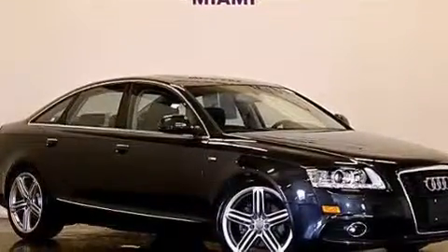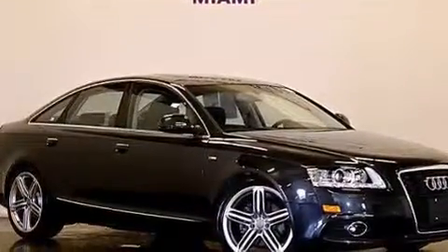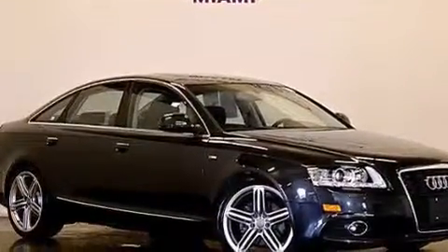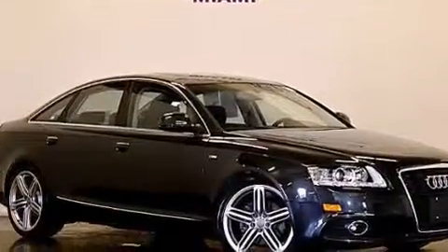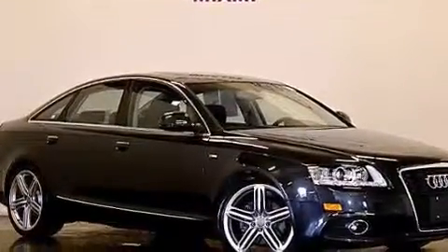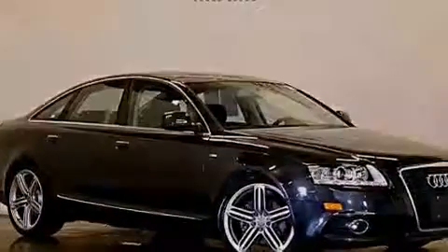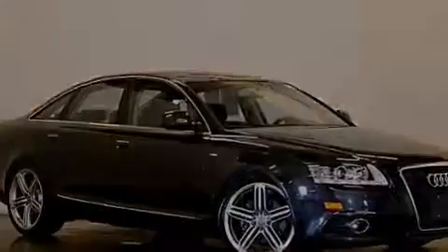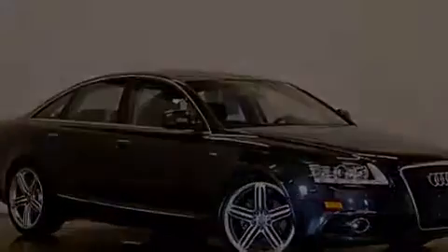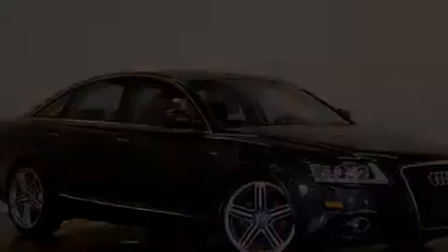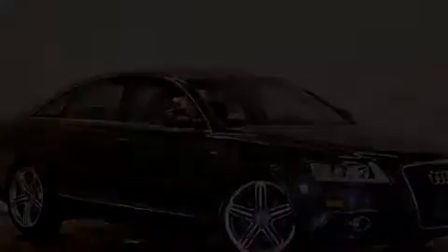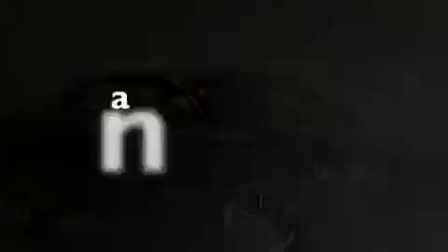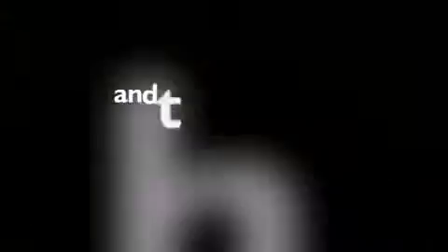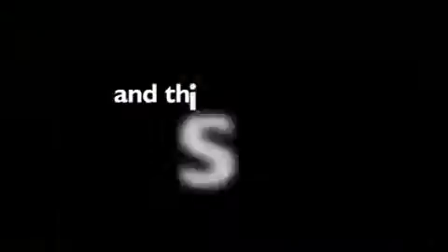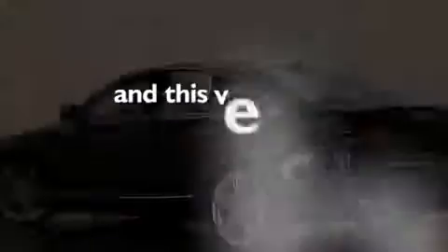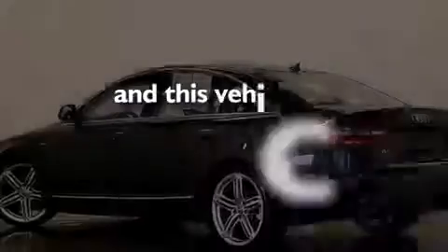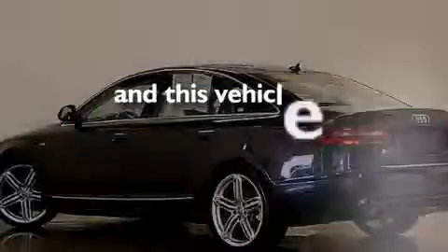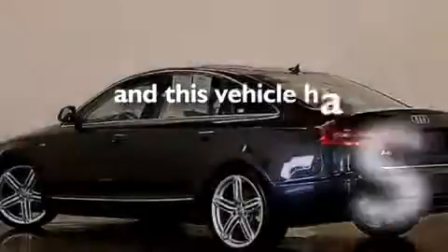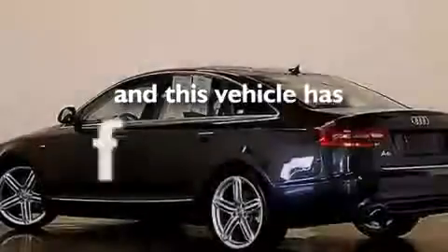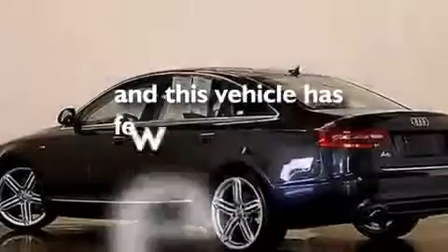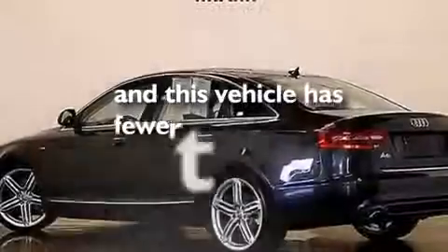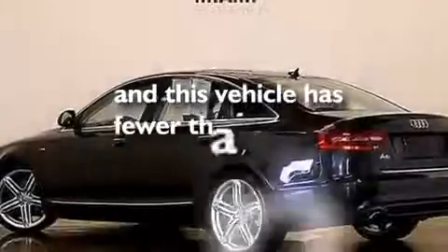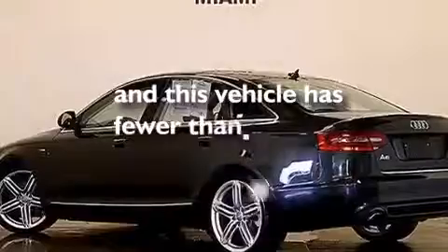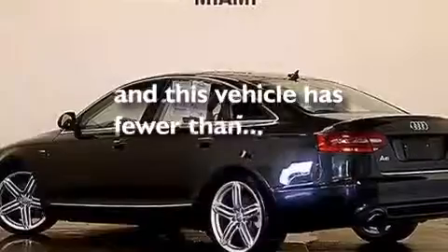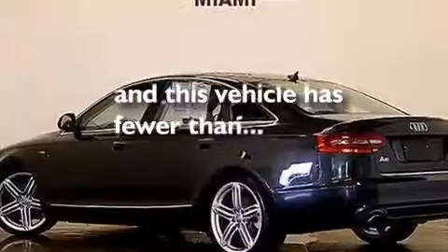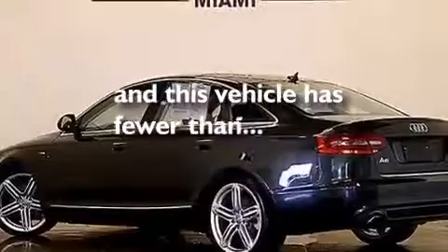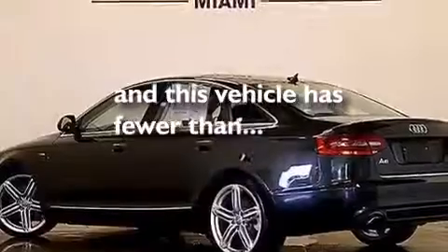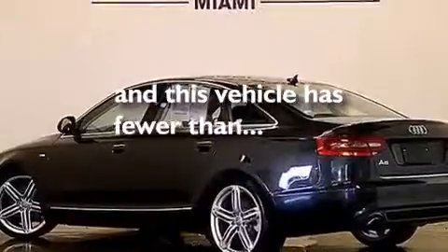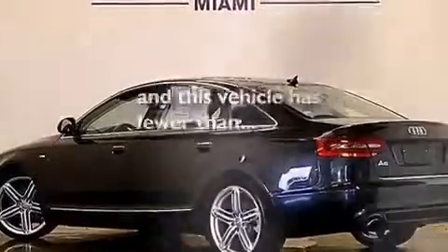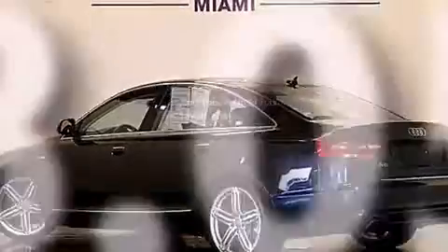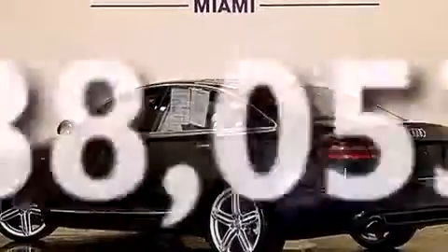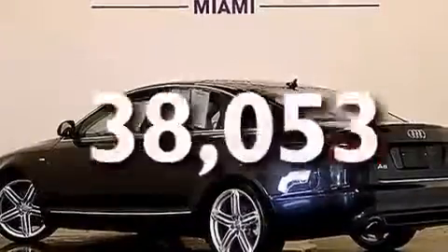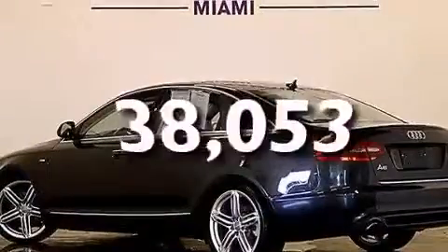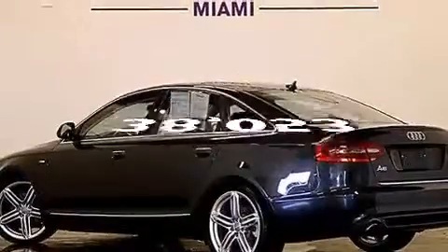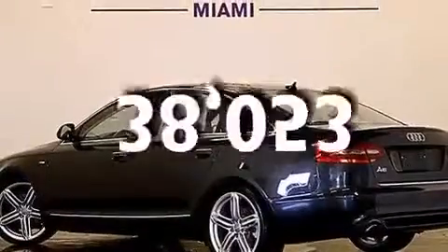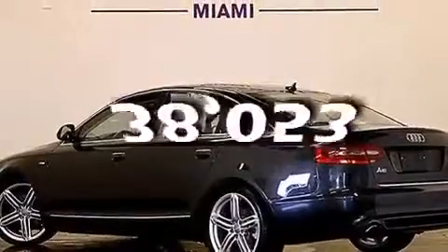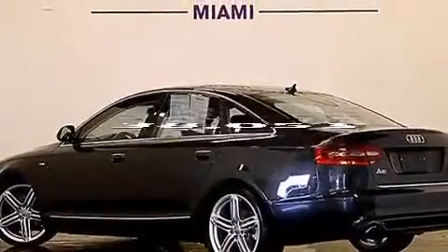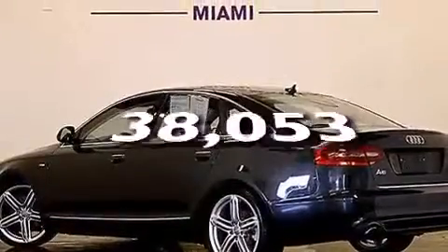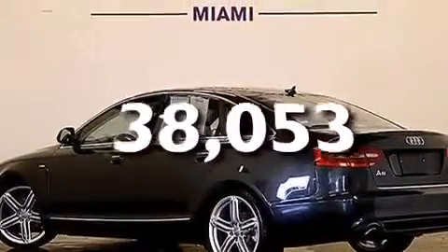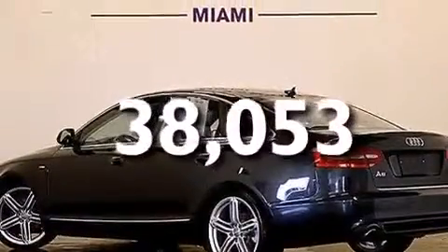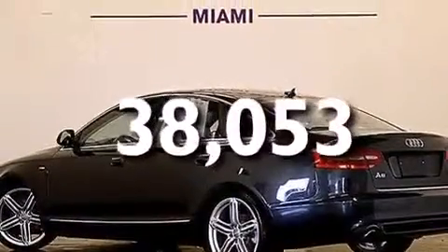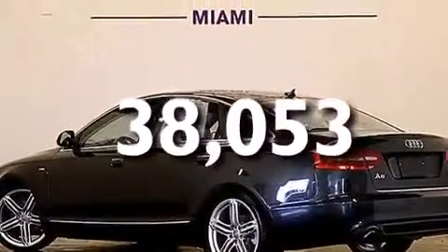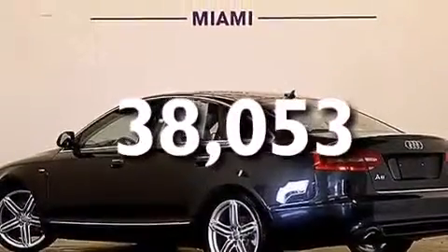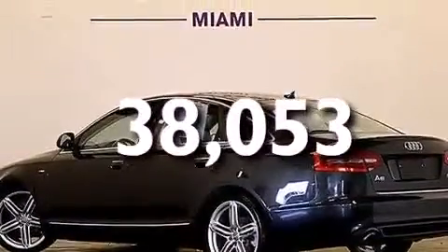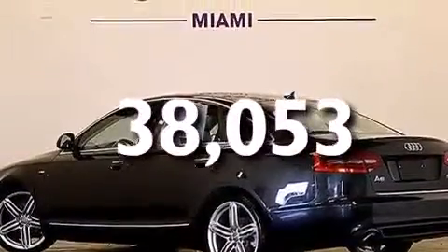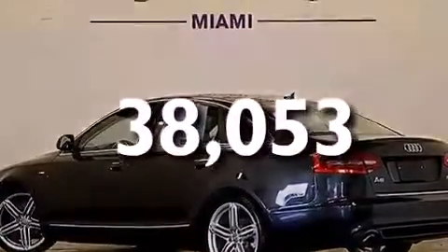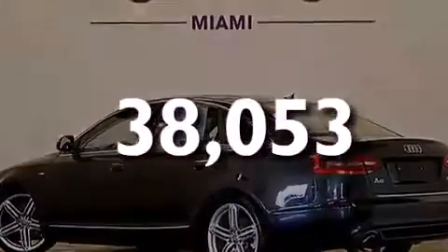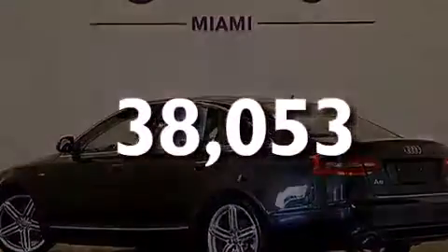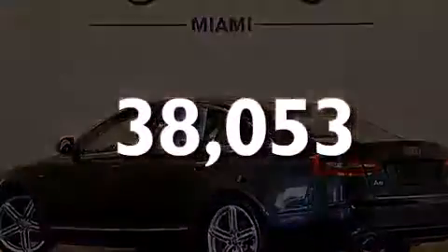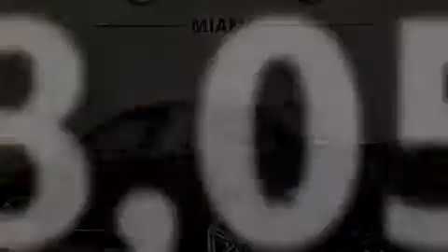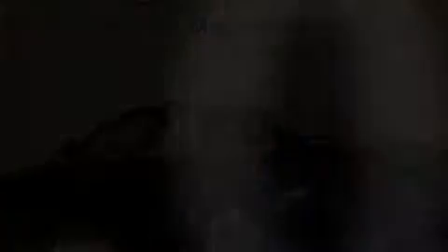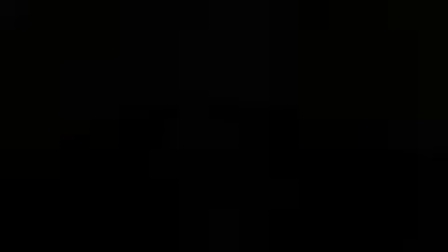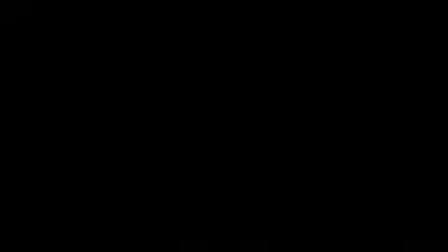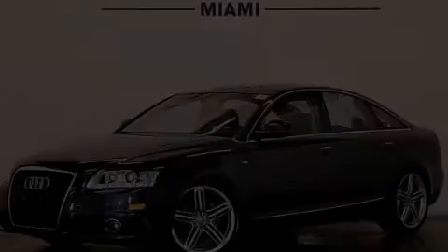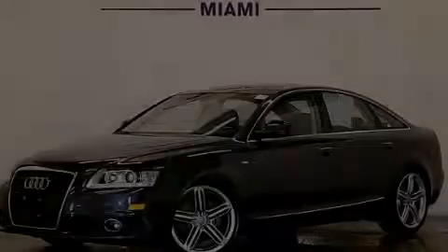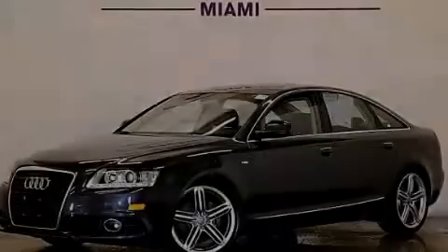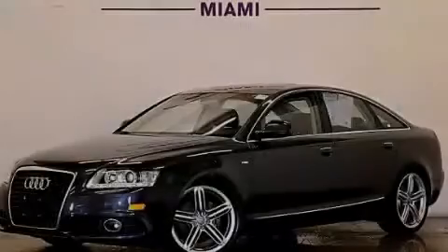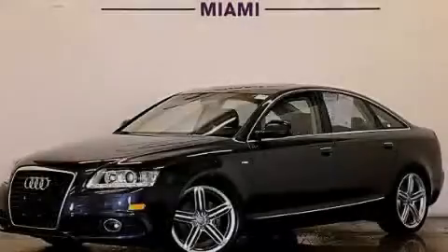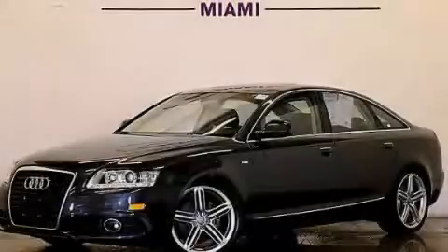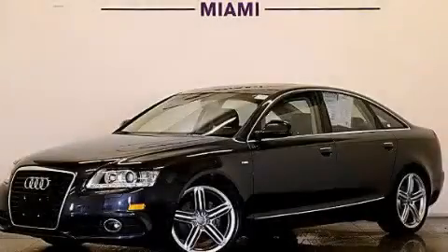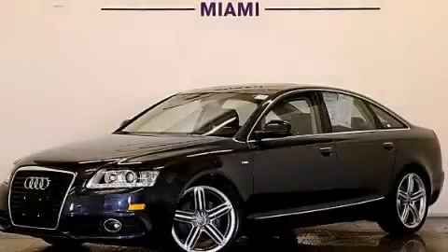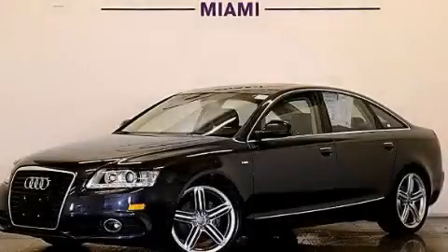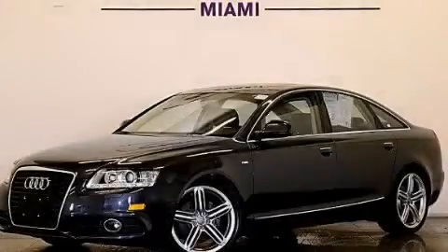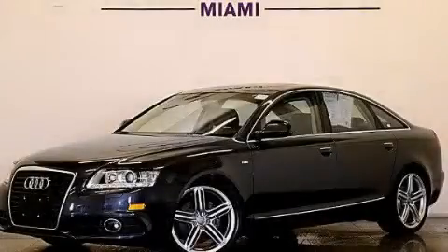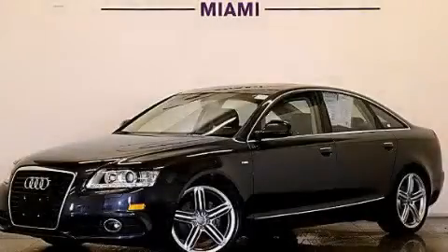And this vehicle has fewer than 39,000 miles on the odometer. We invite you to contact us today to learn more about this vehicle.